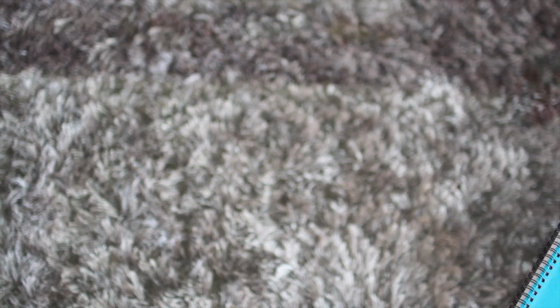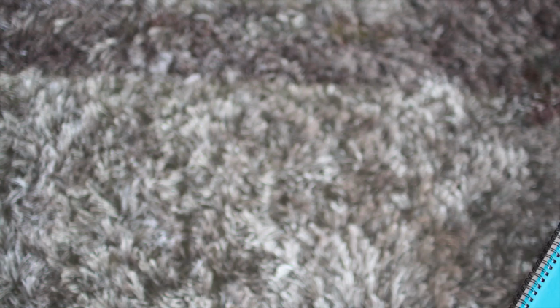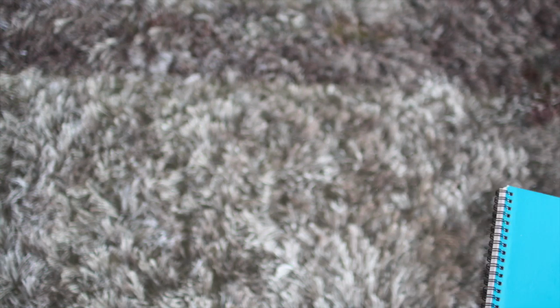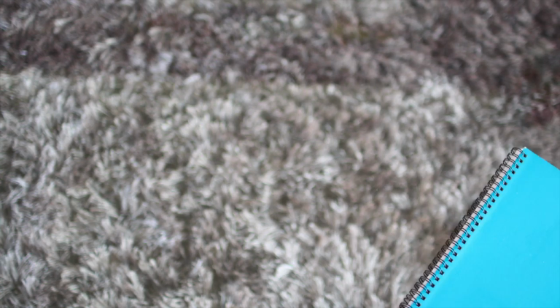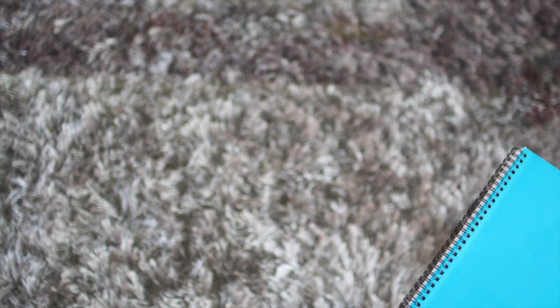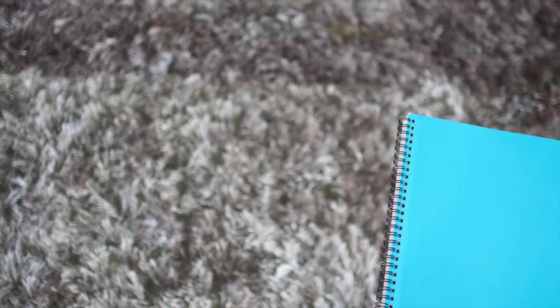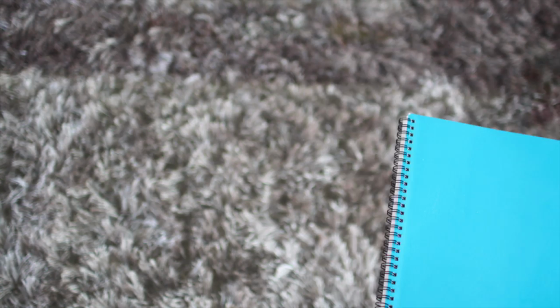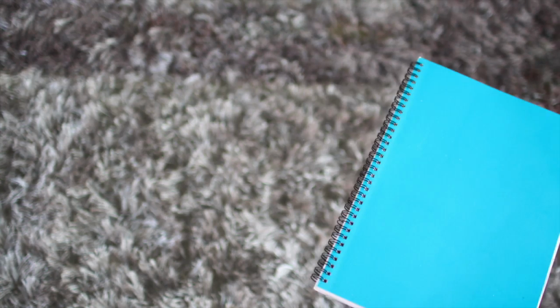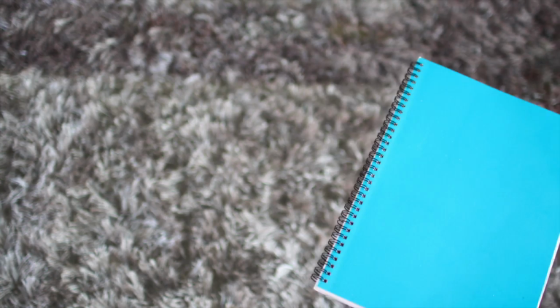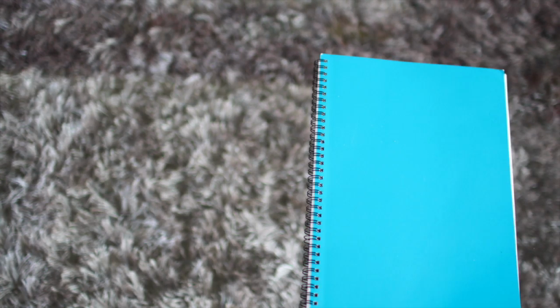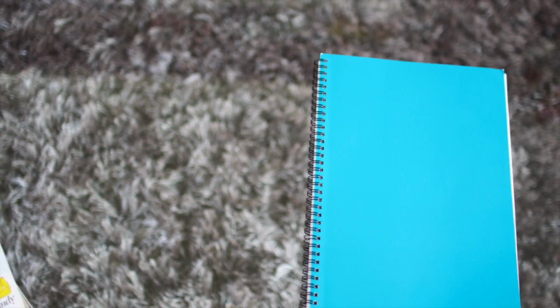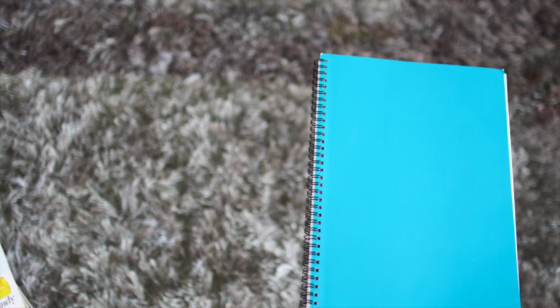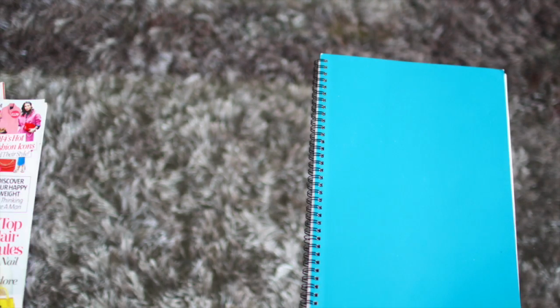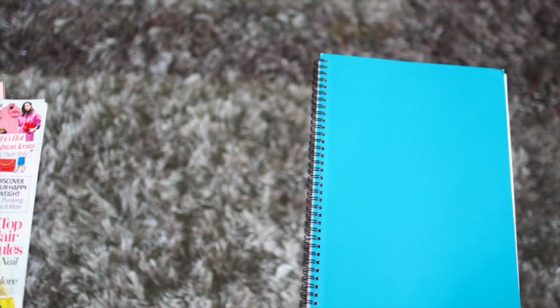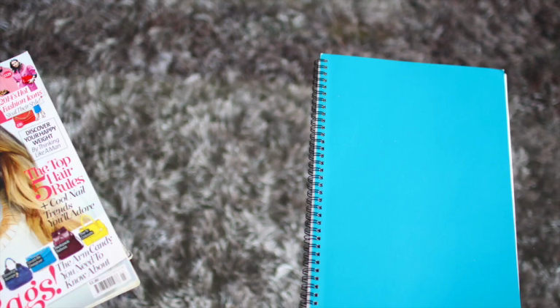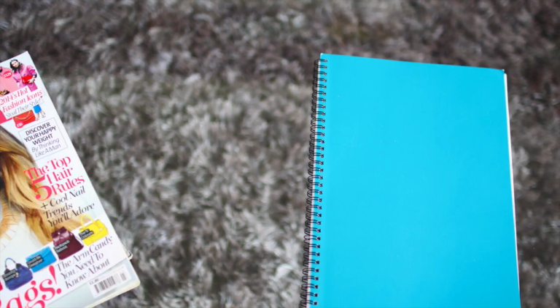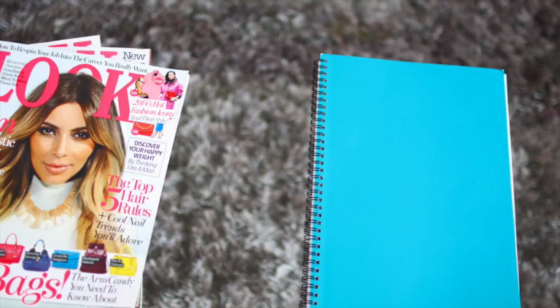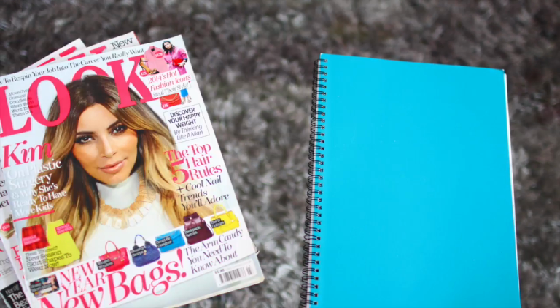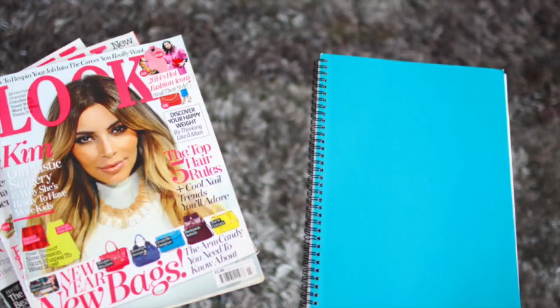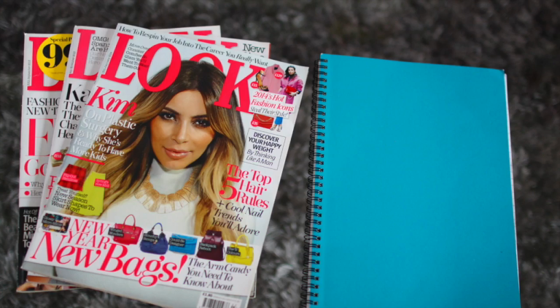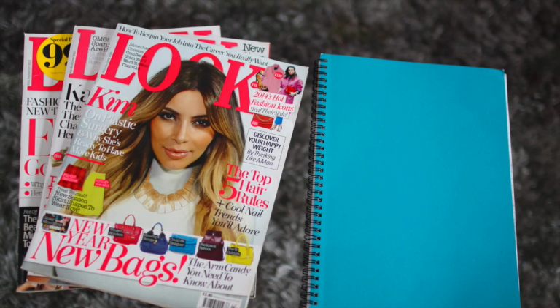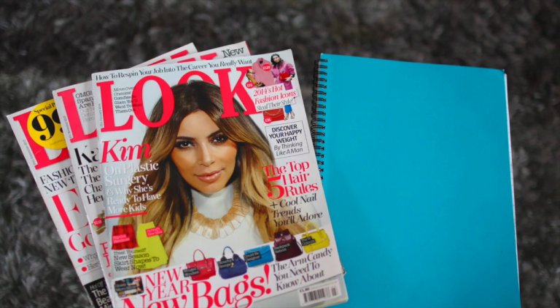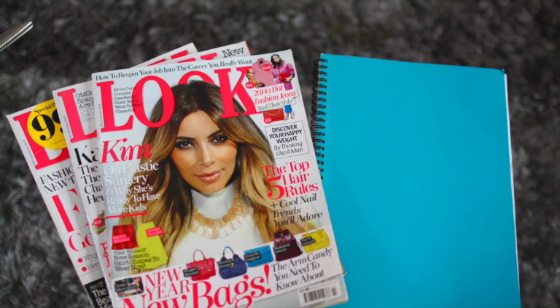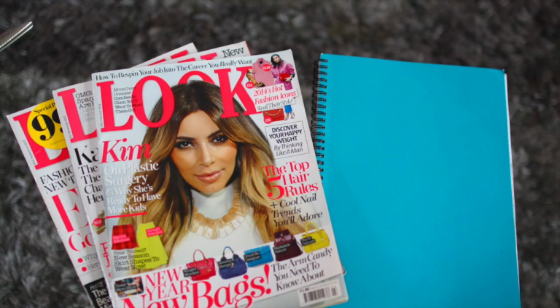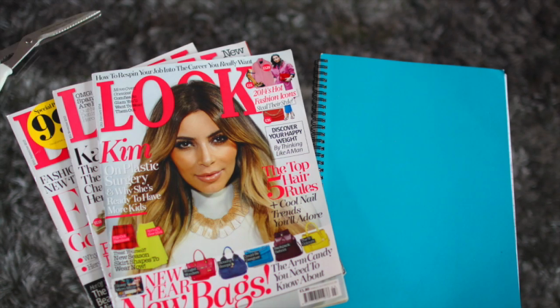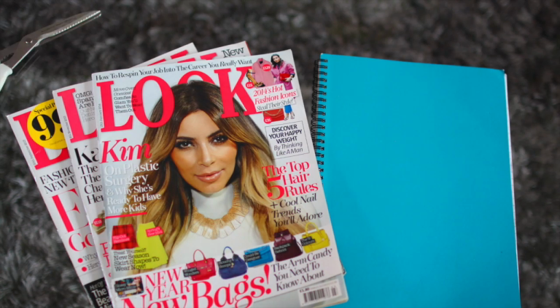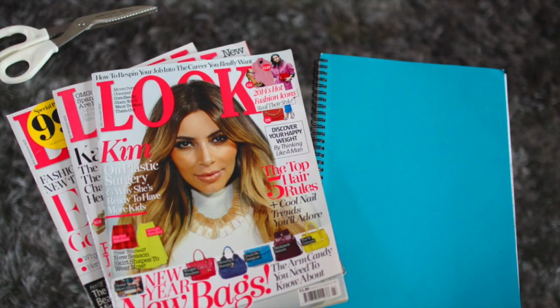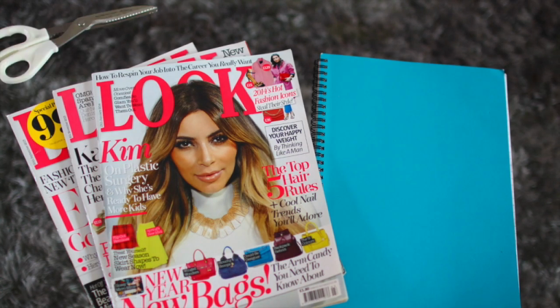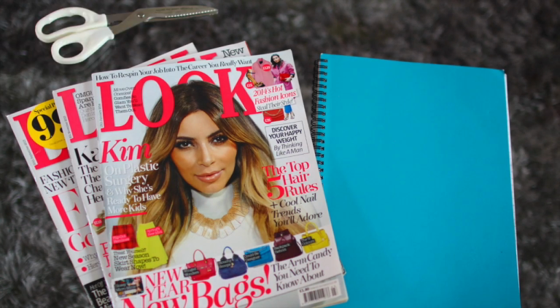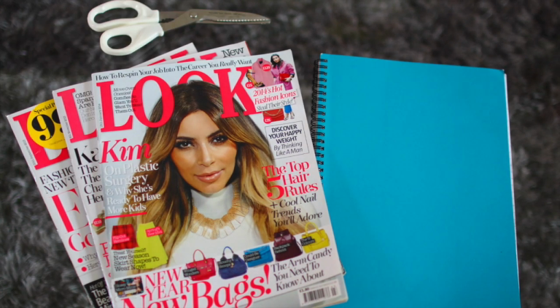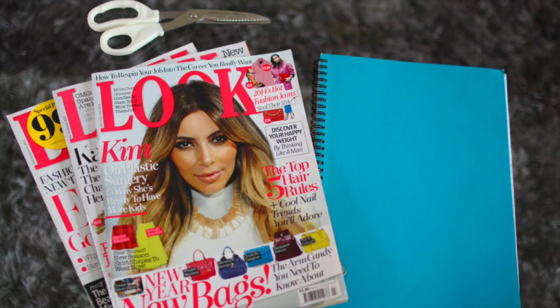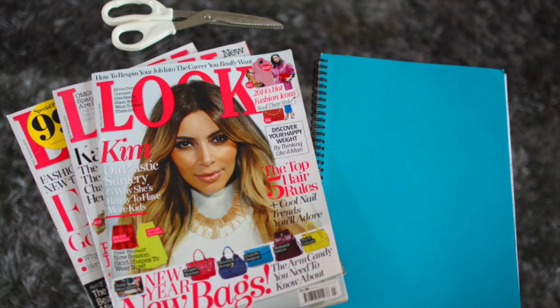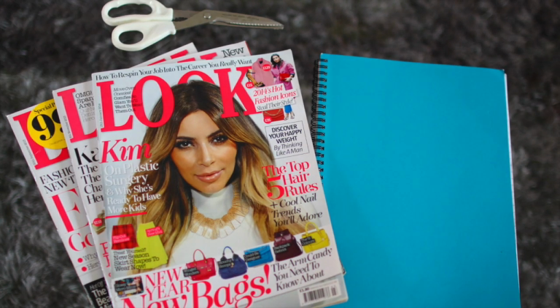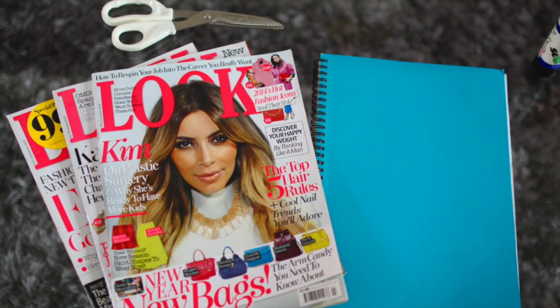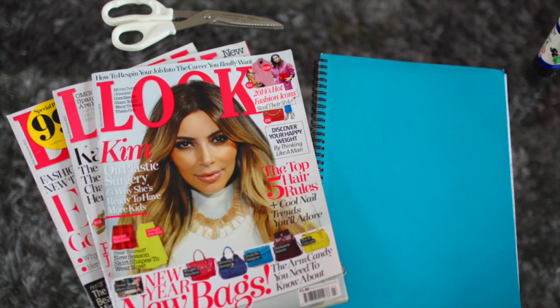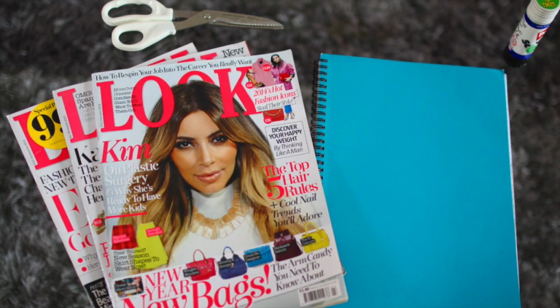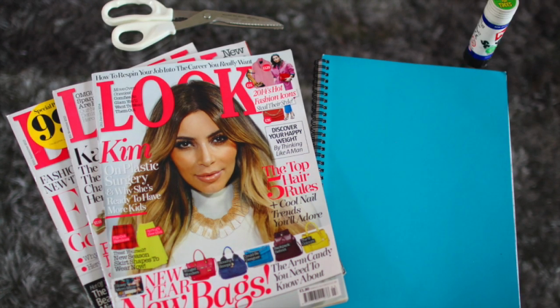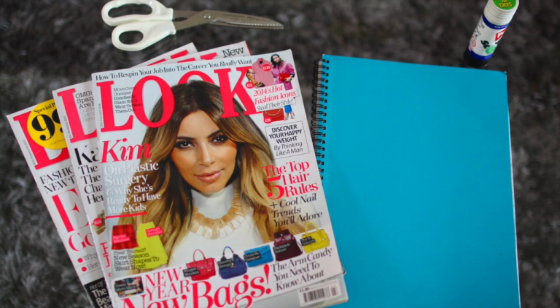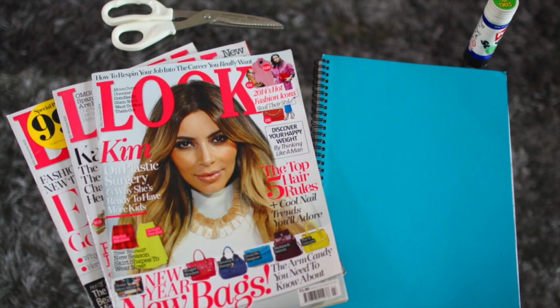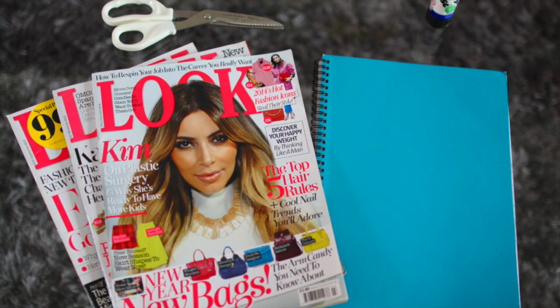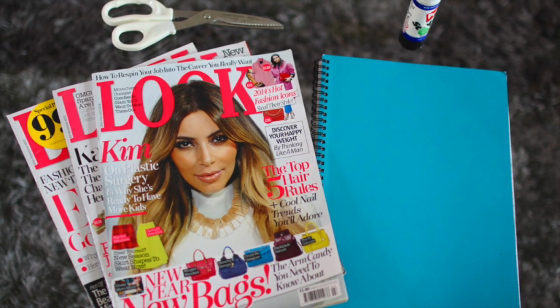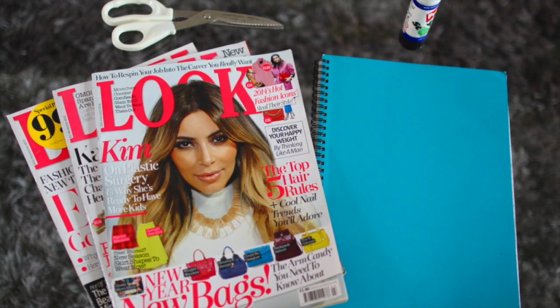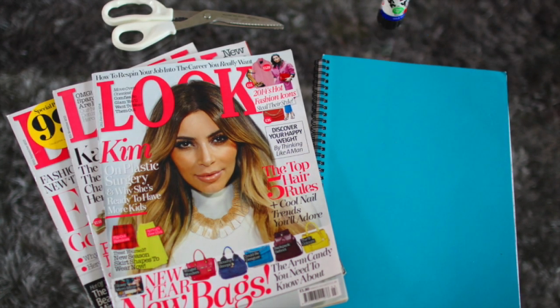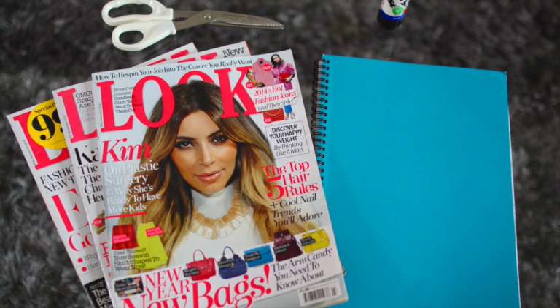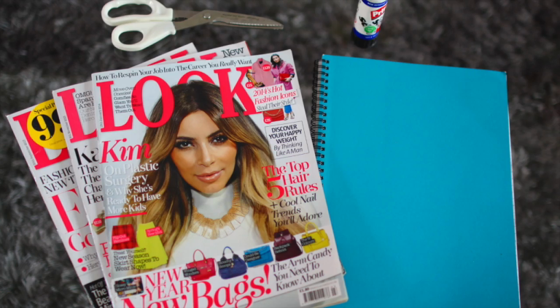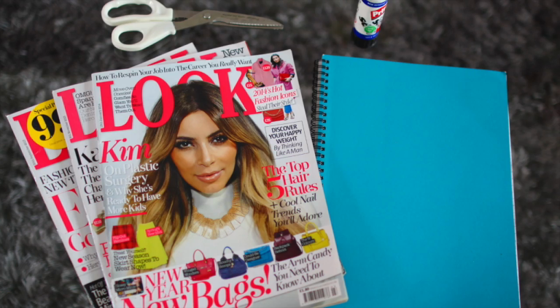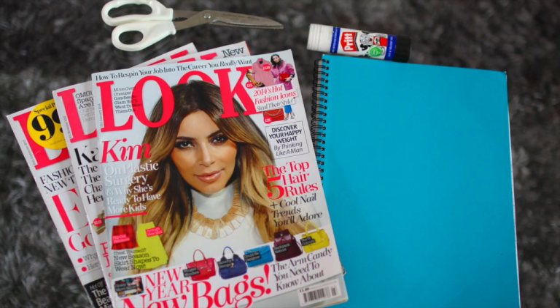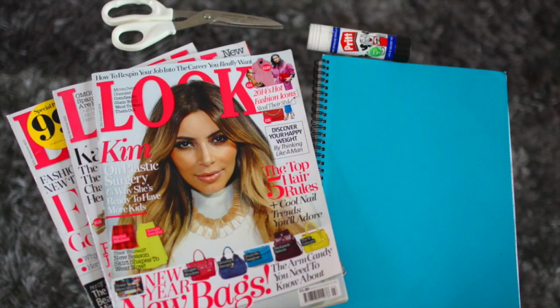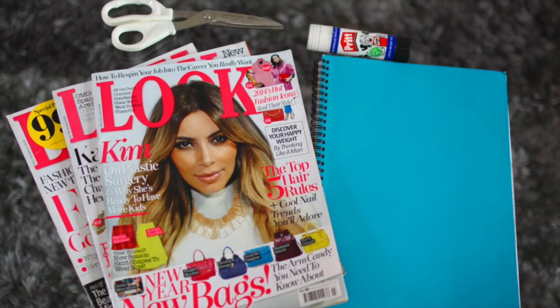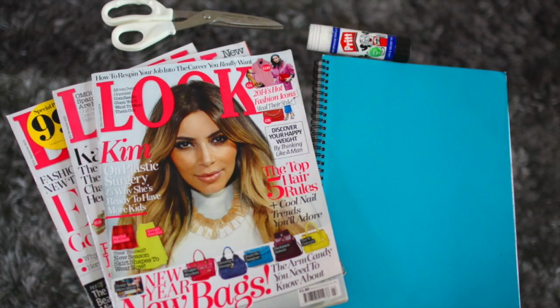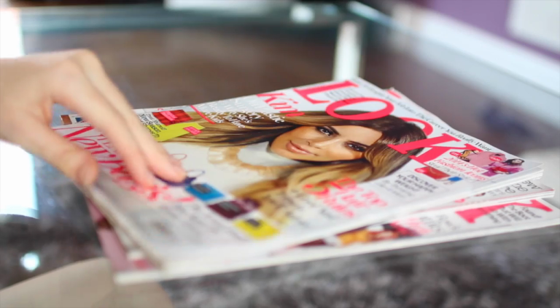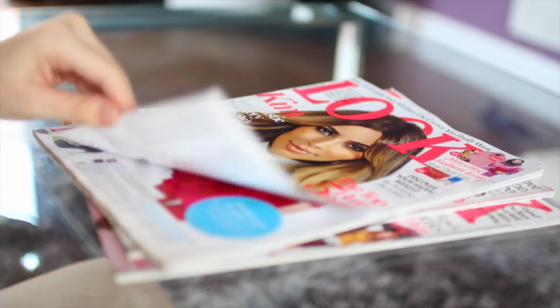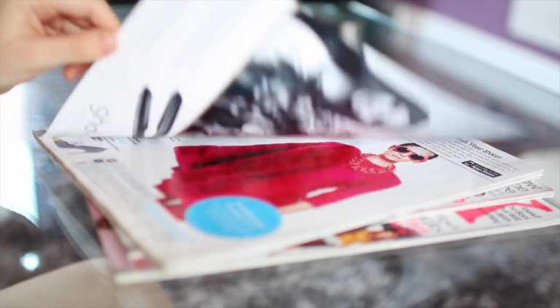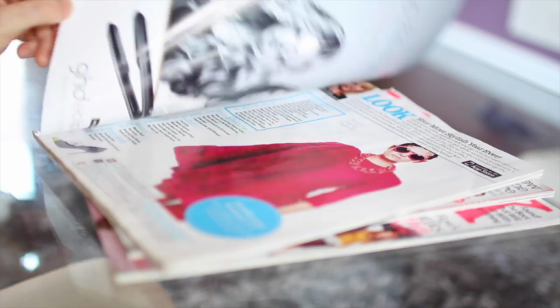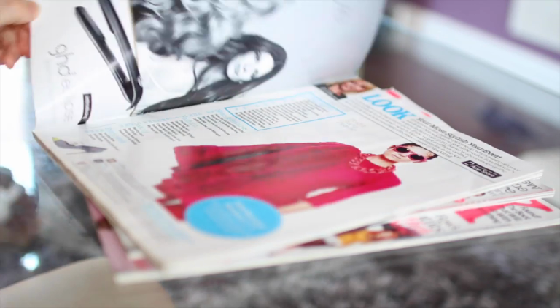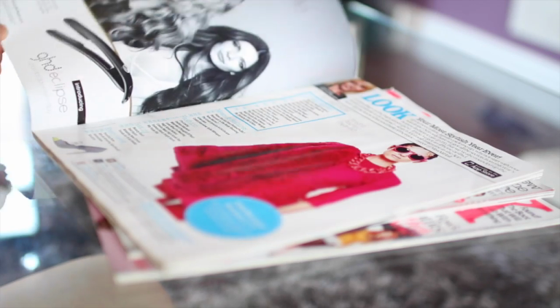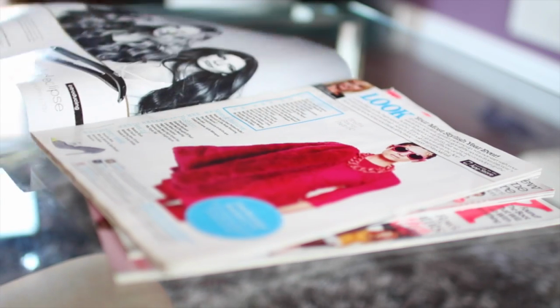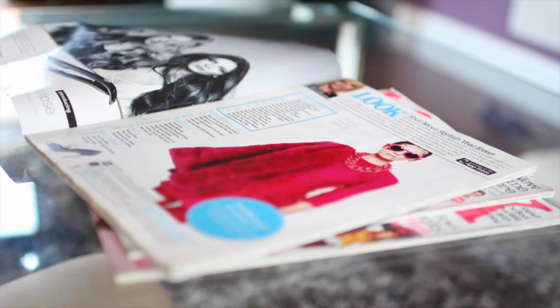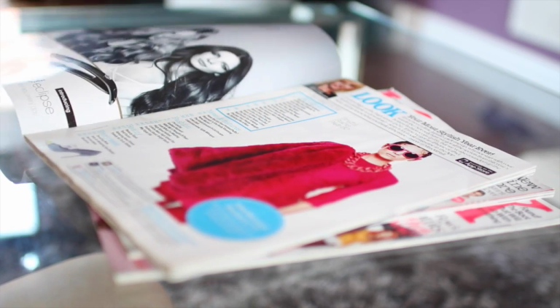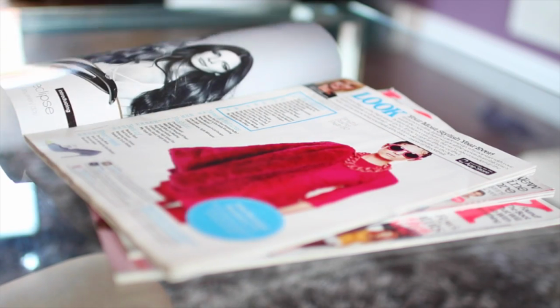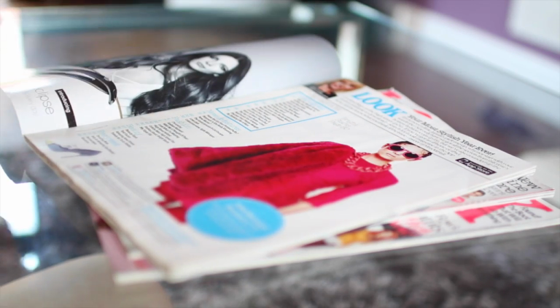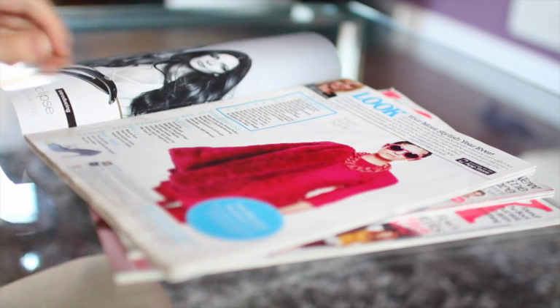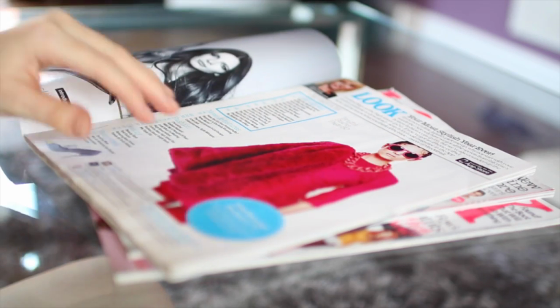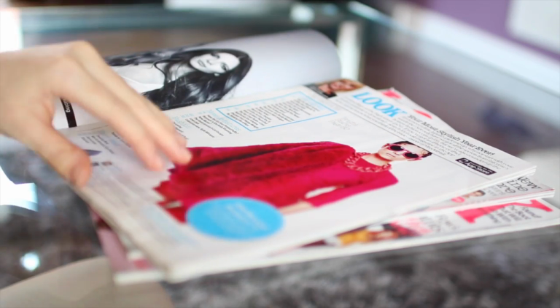Hi guys and welcome to today's Tumblr inspired back to school notebook DIY. For this DIY all you'll need is a notebook, some magazines, scissors and some glue.